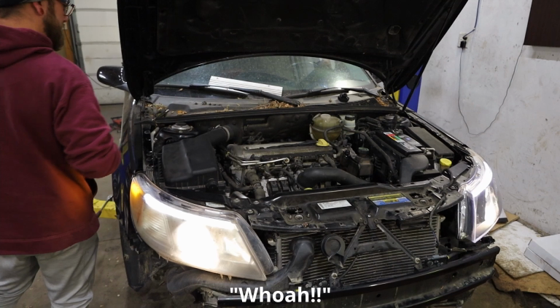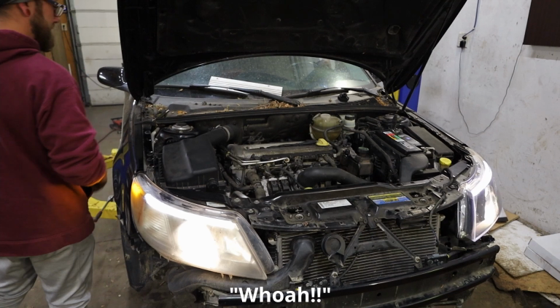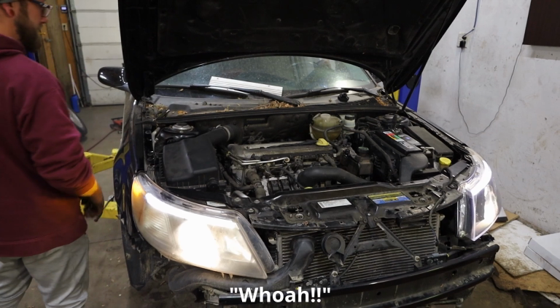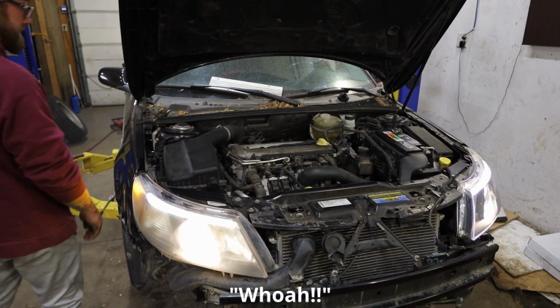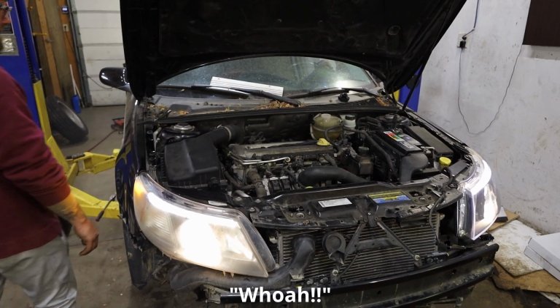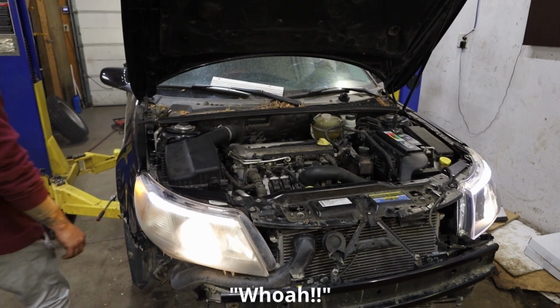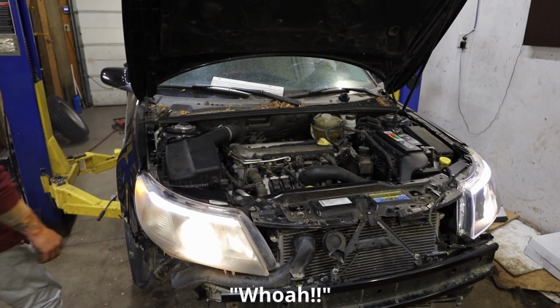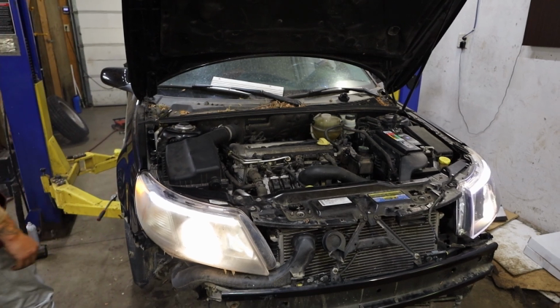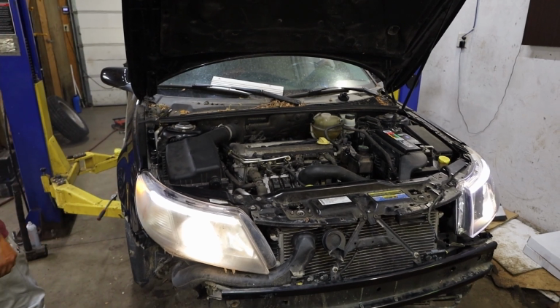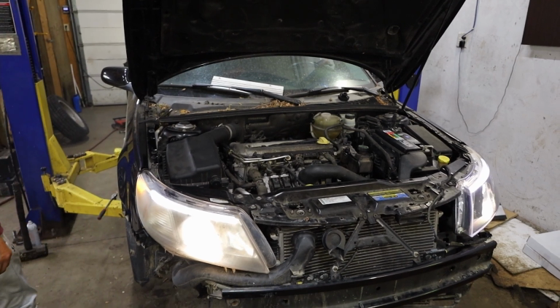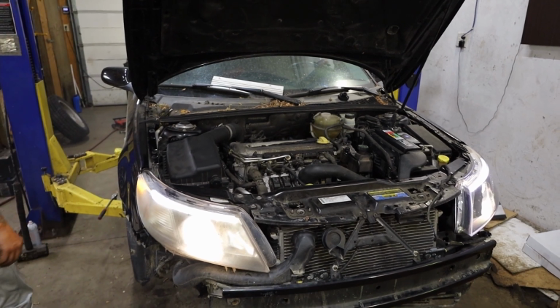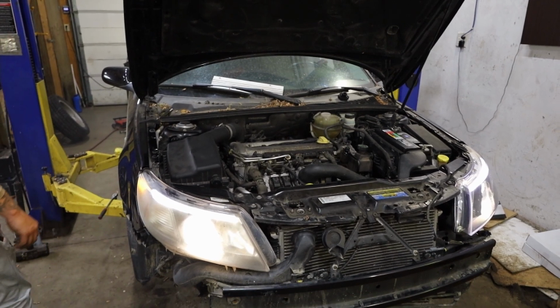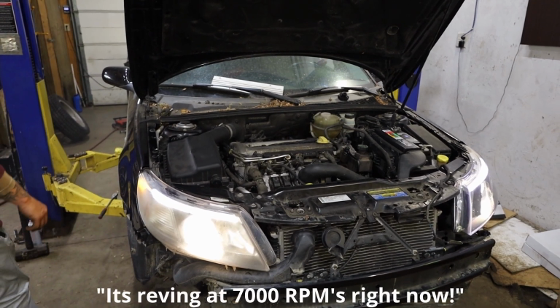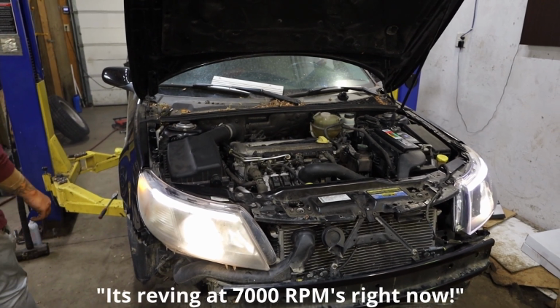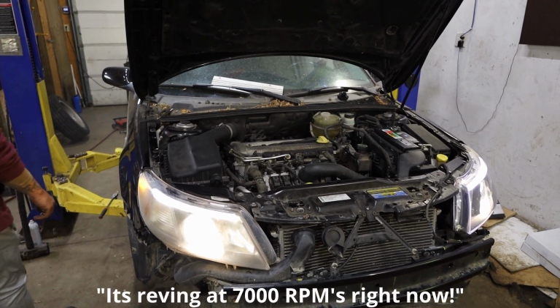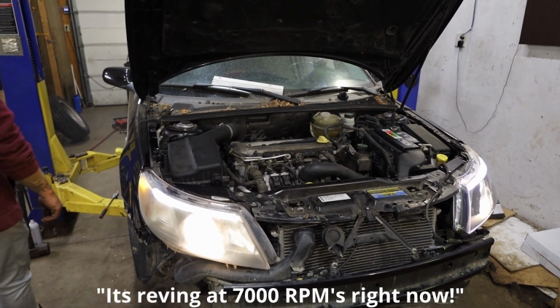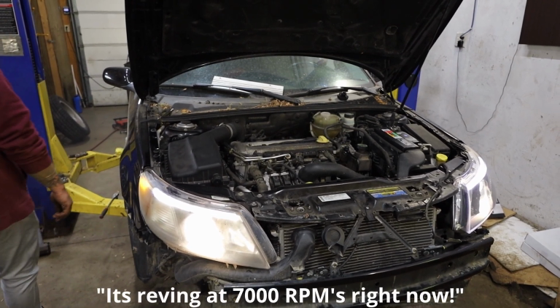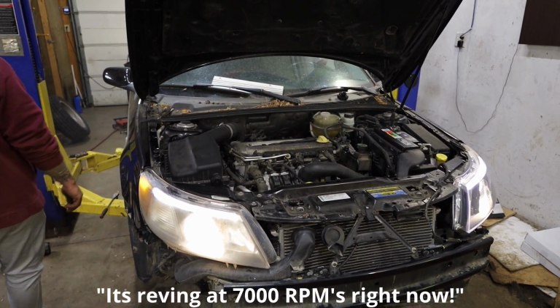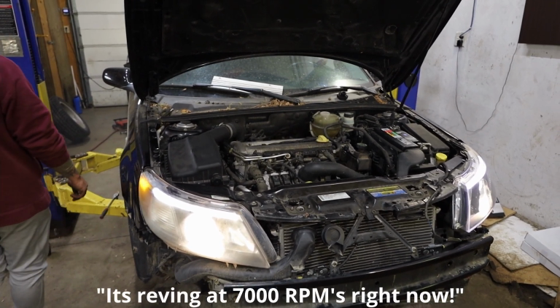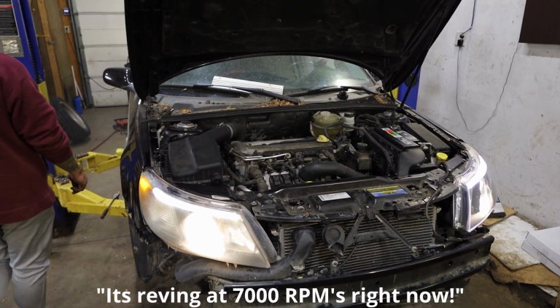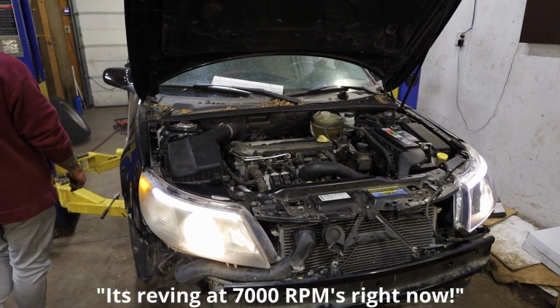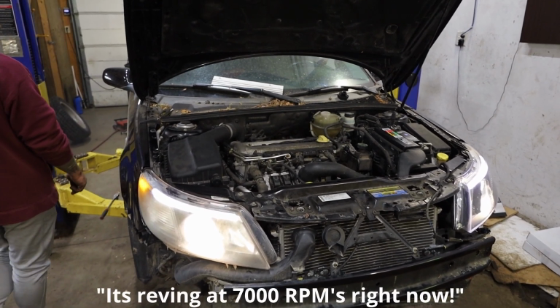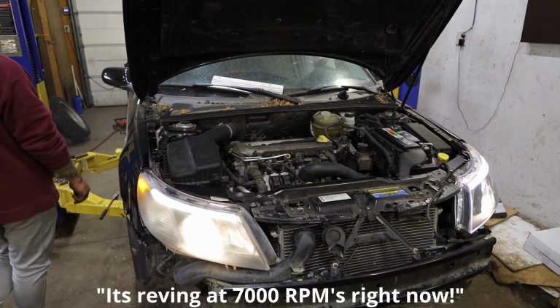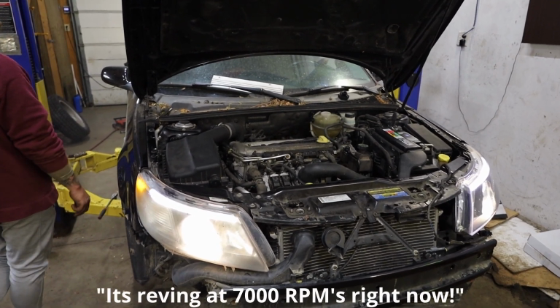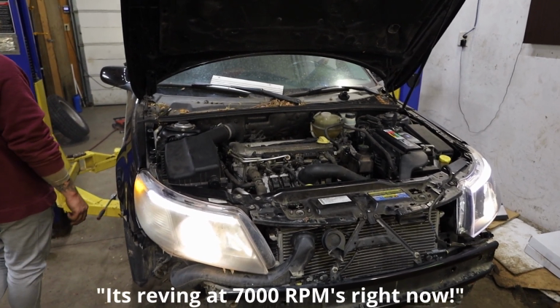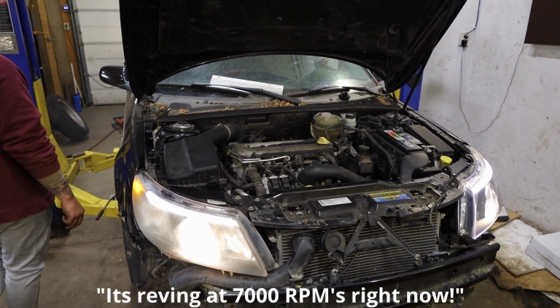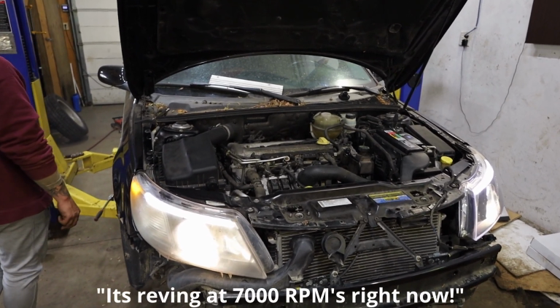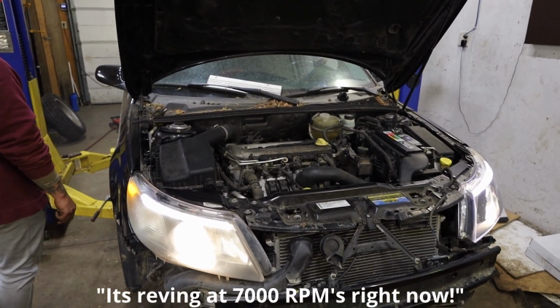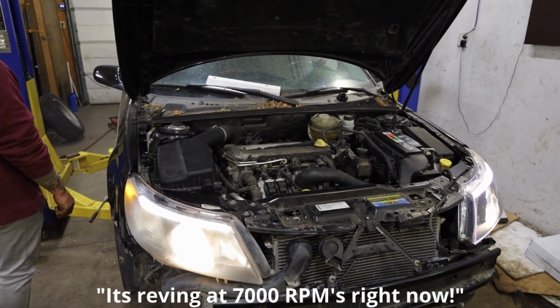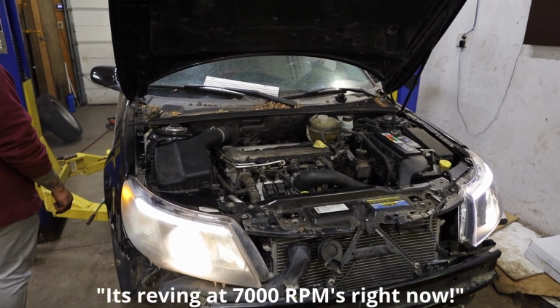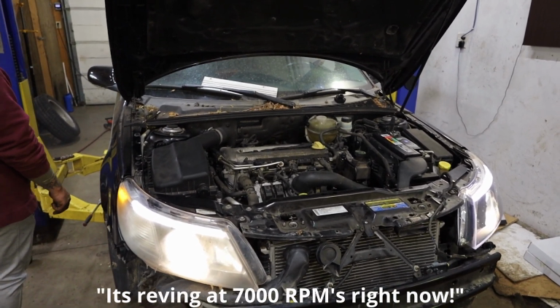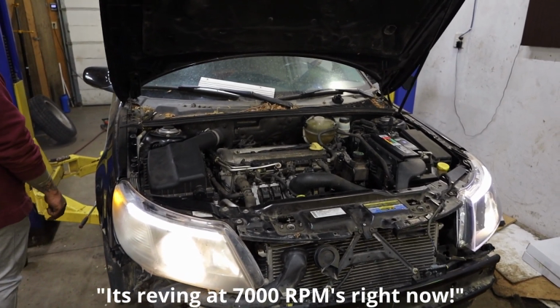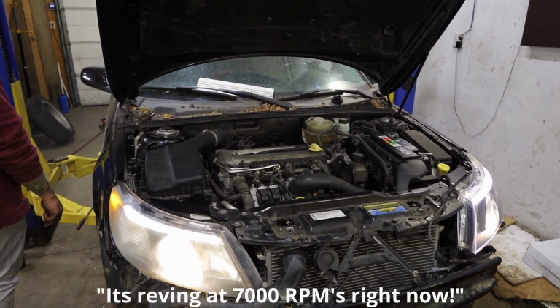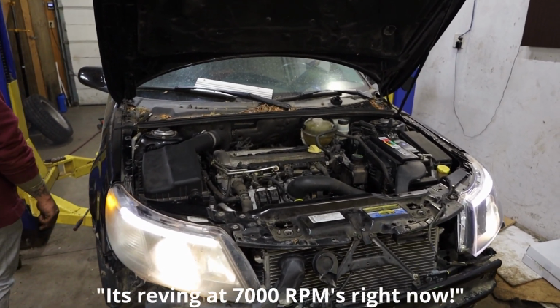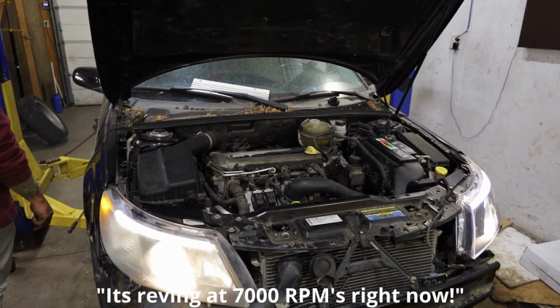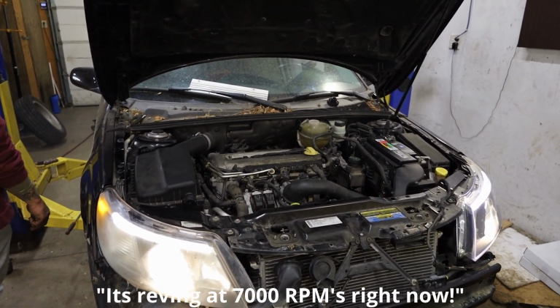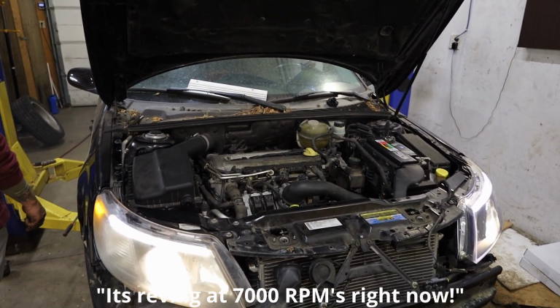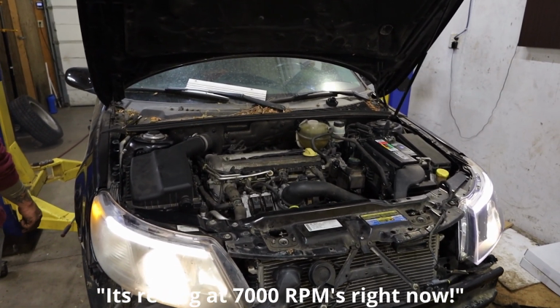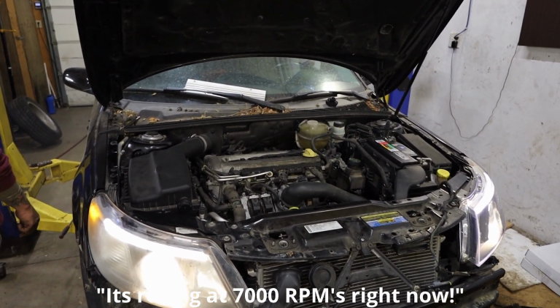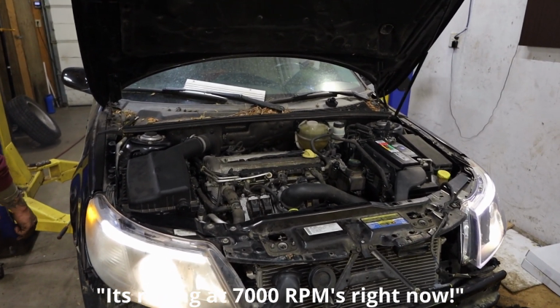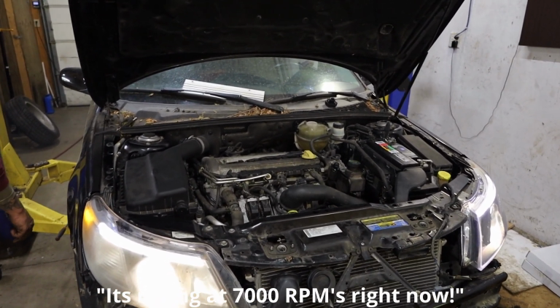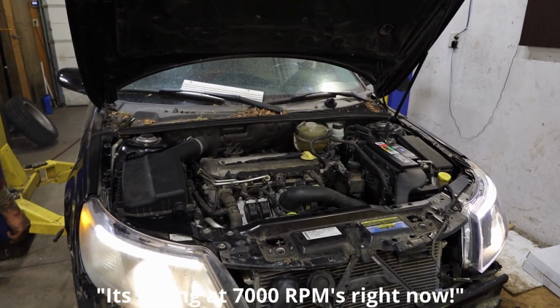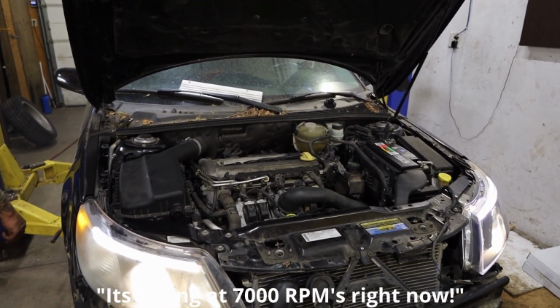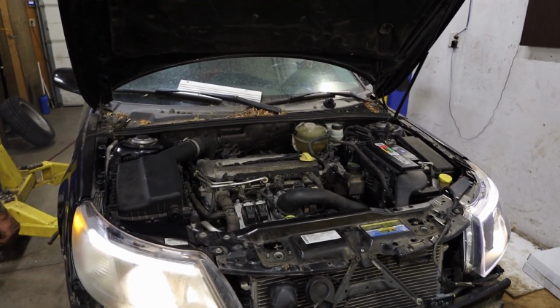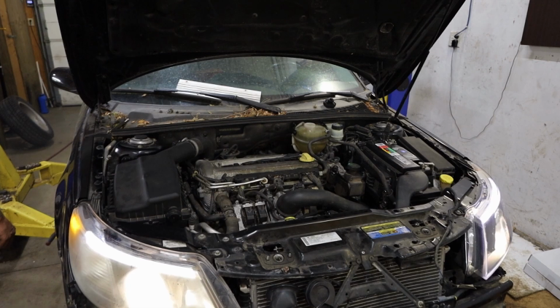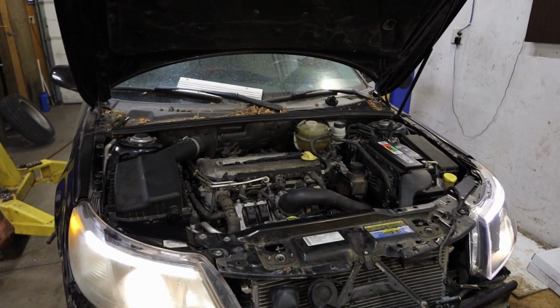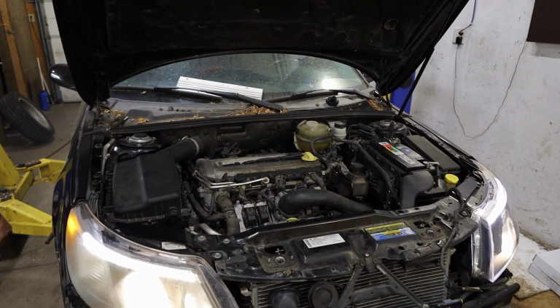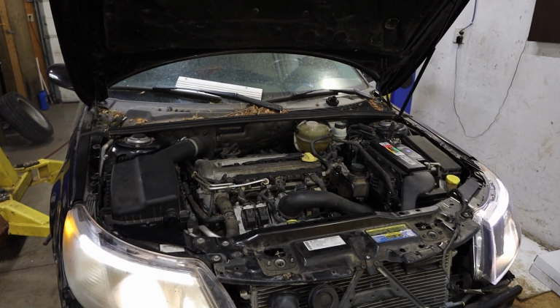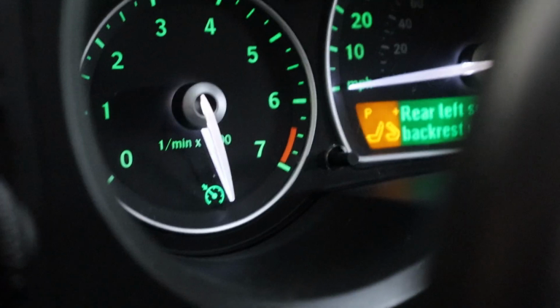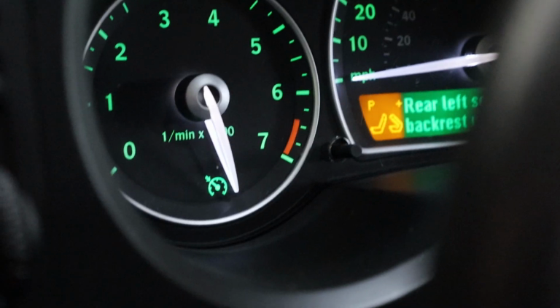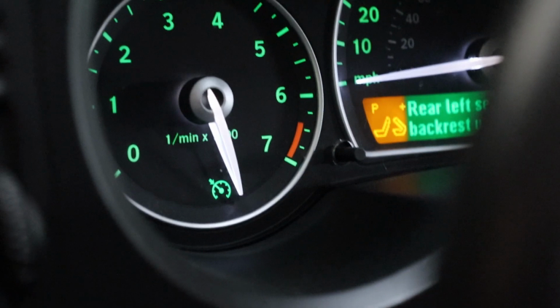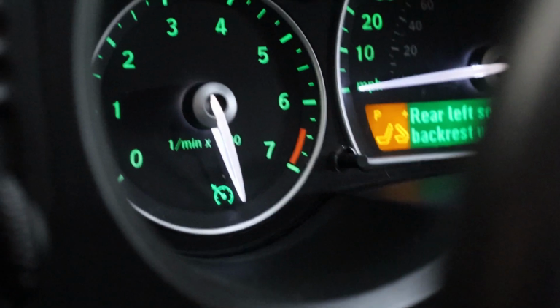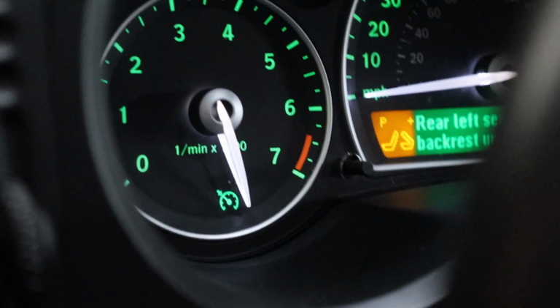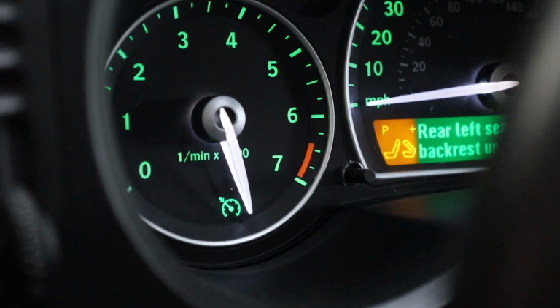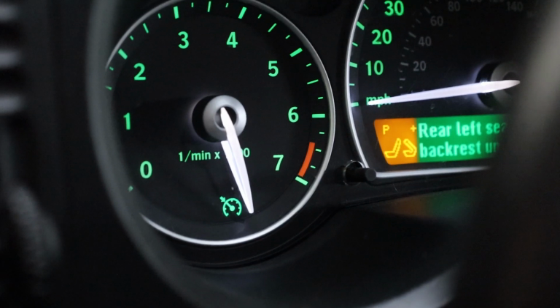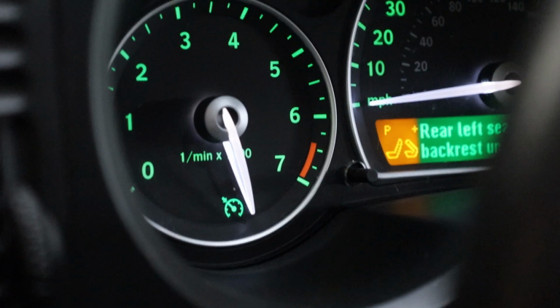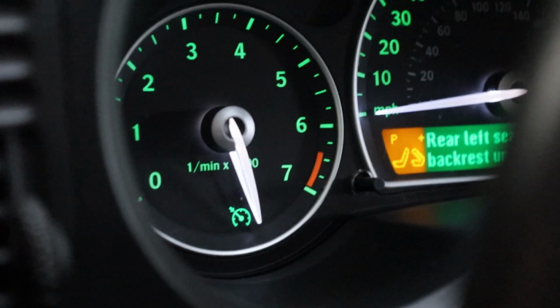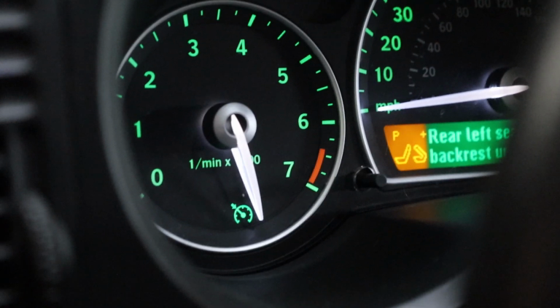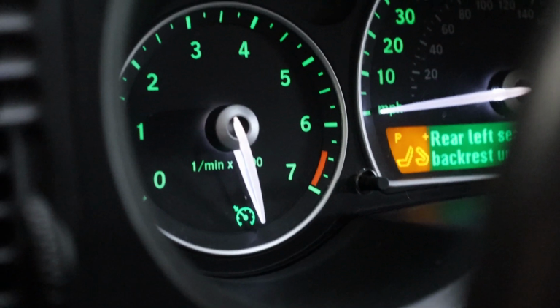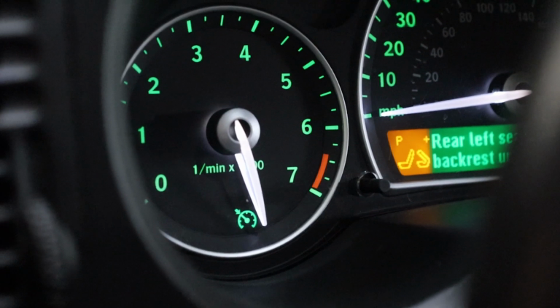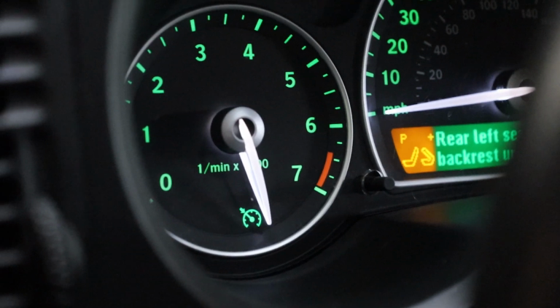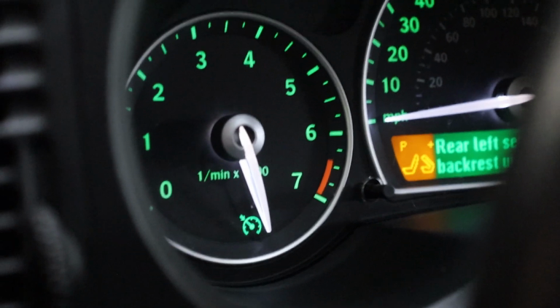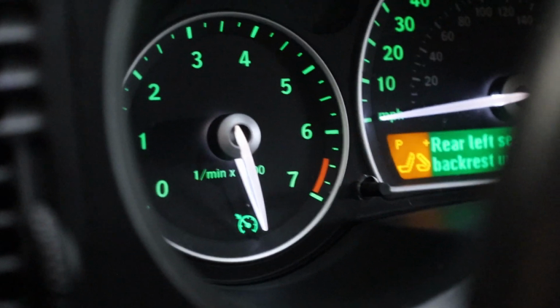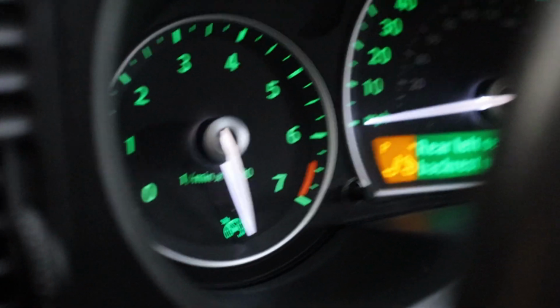Whoa, we're up at 7,000 RPMs right now! Holy smokes!